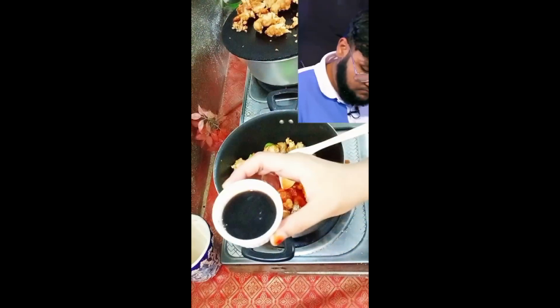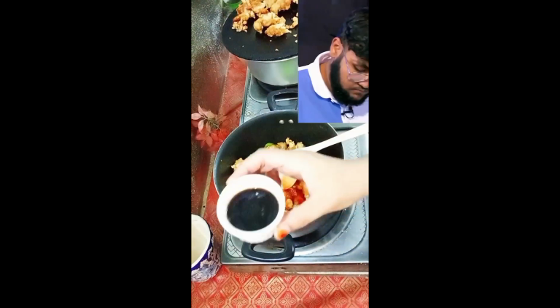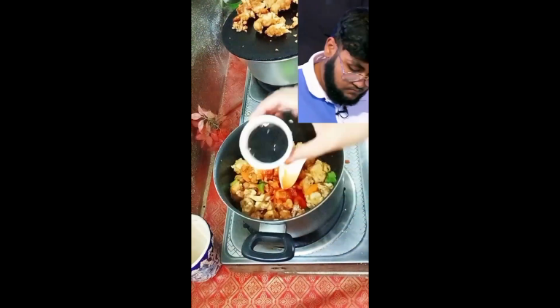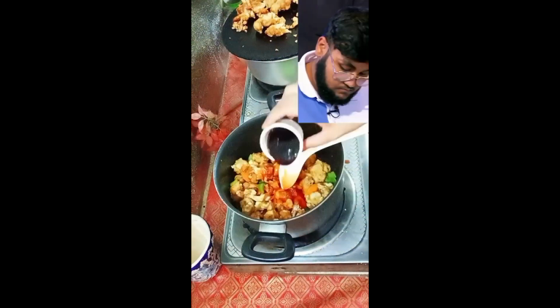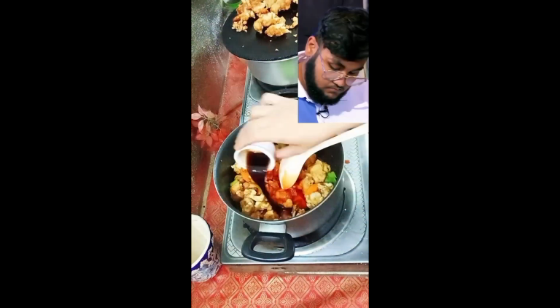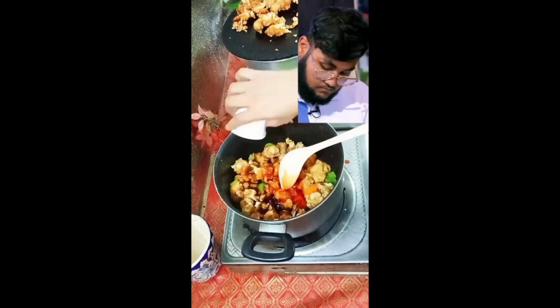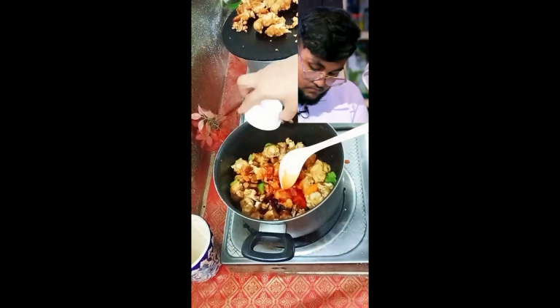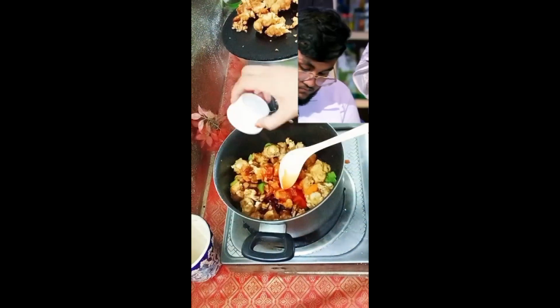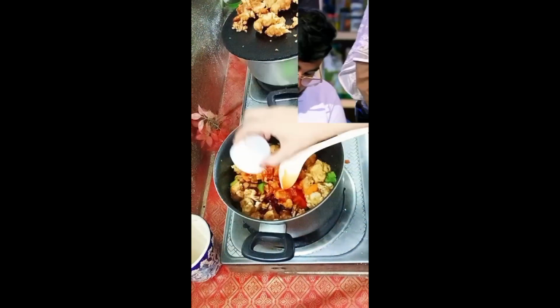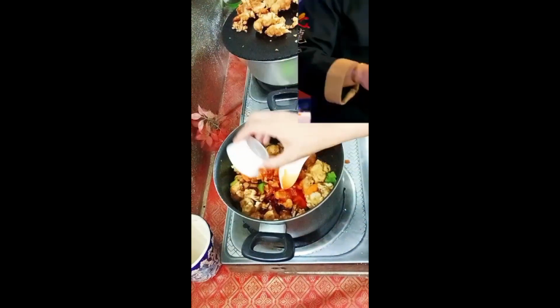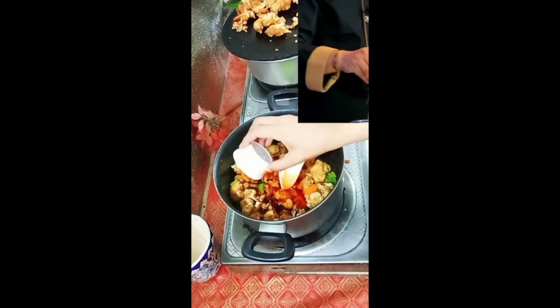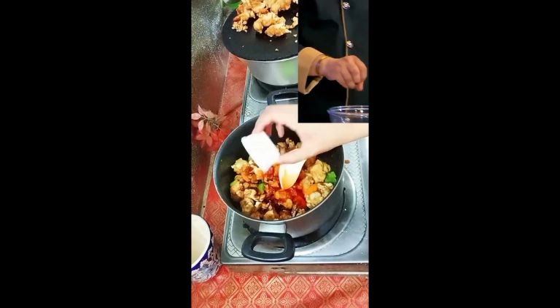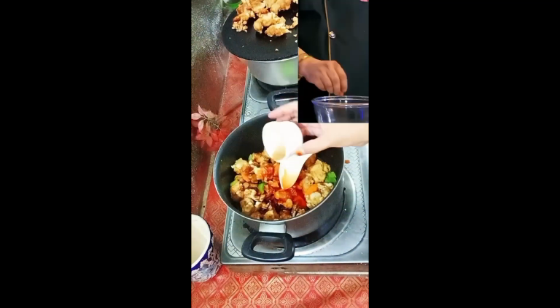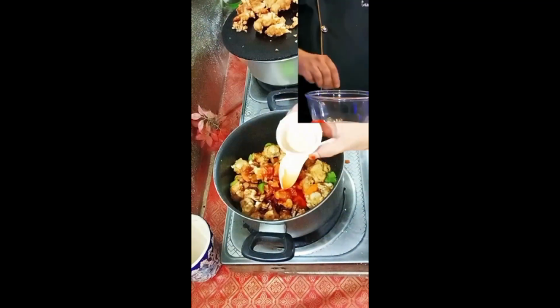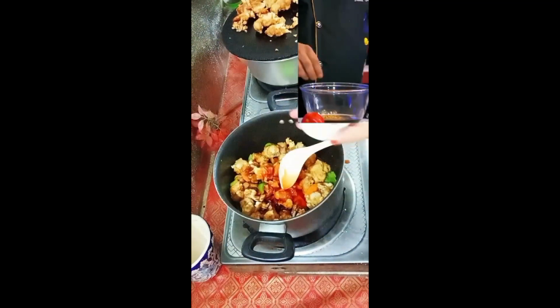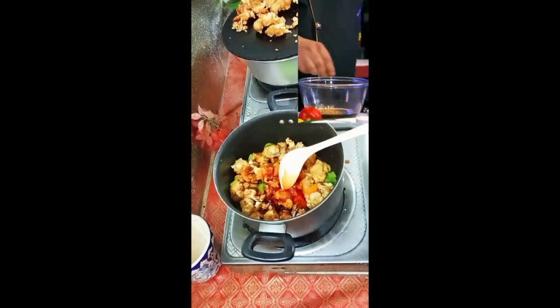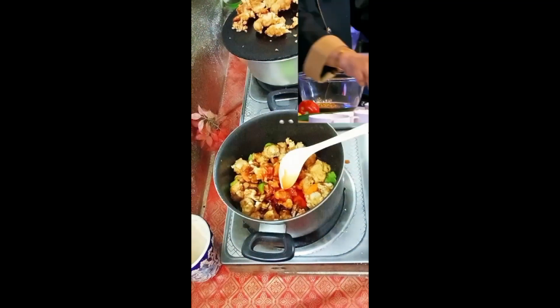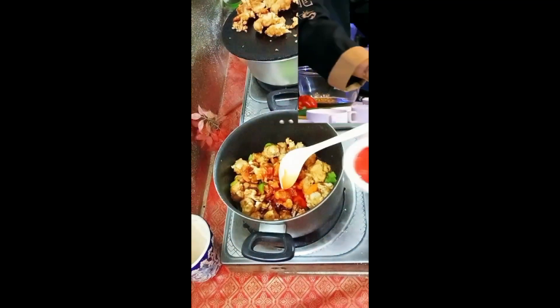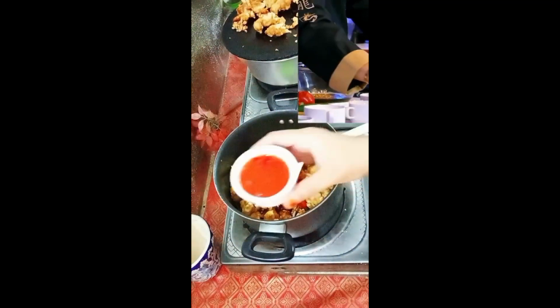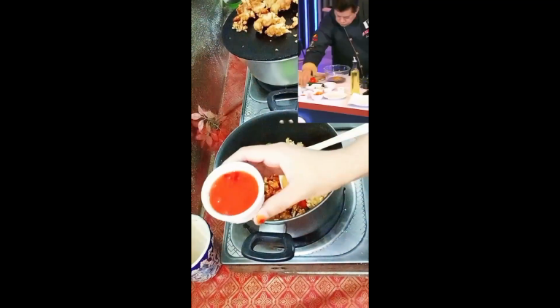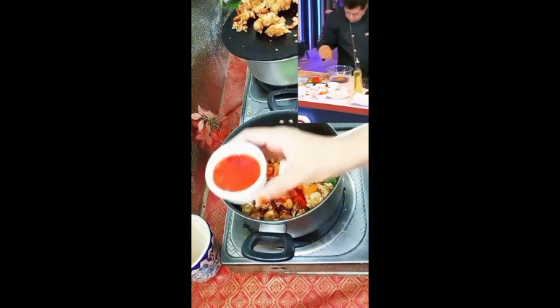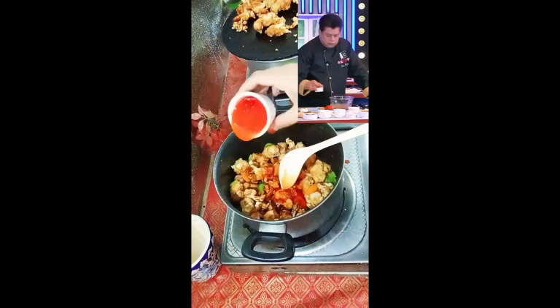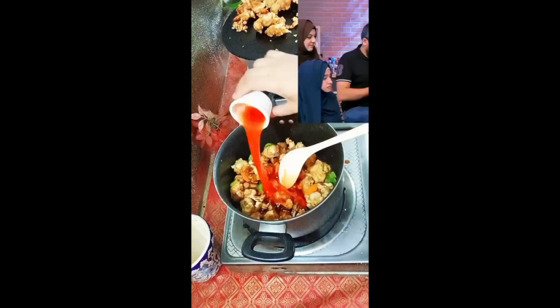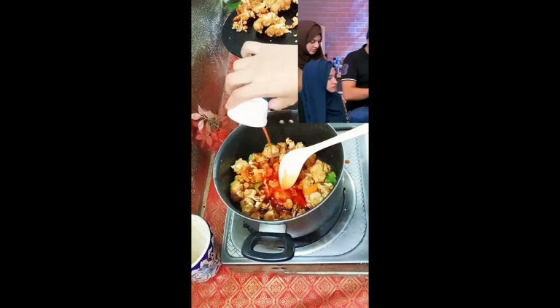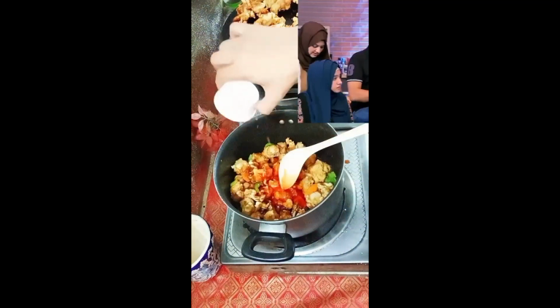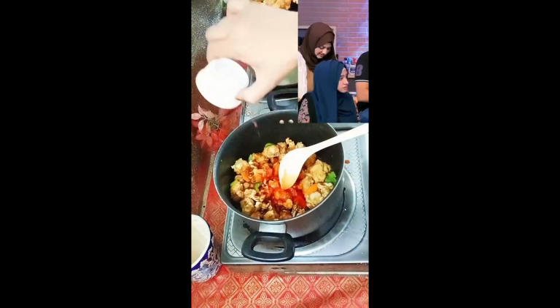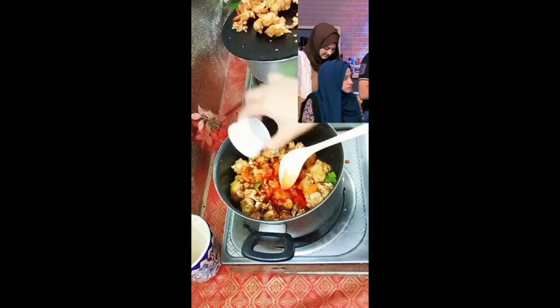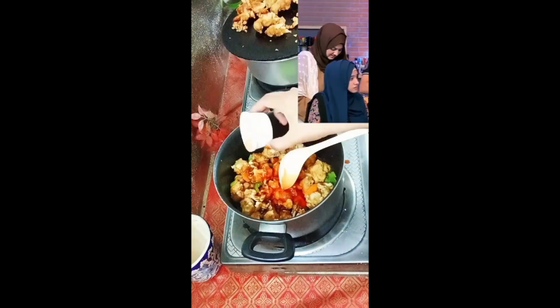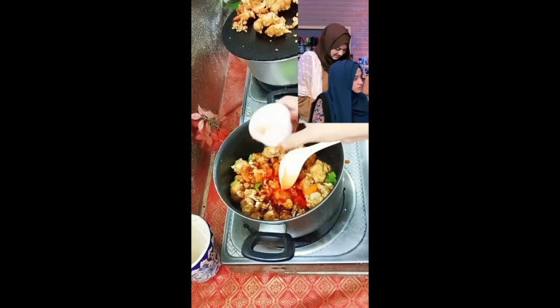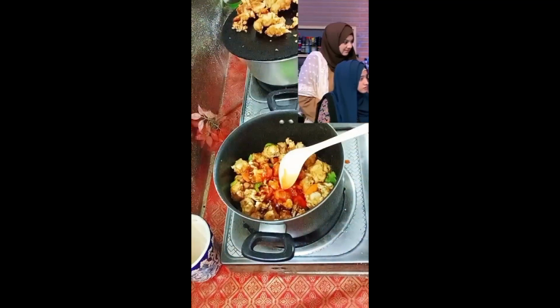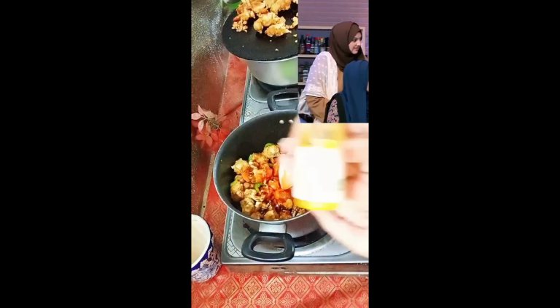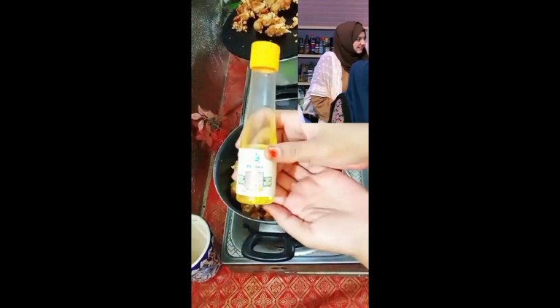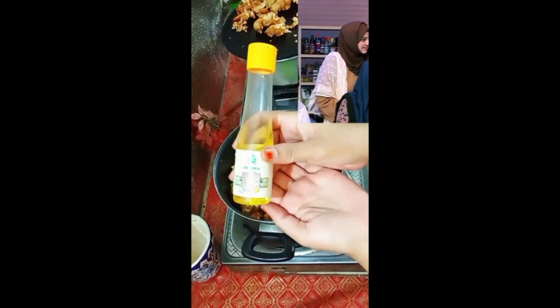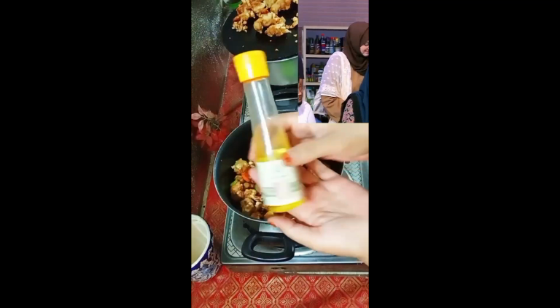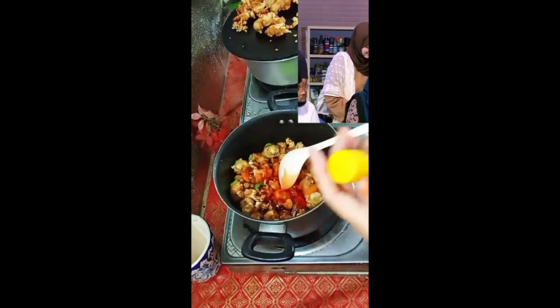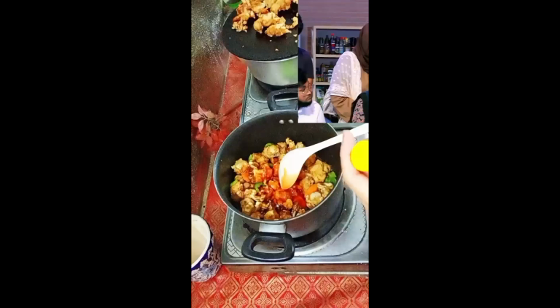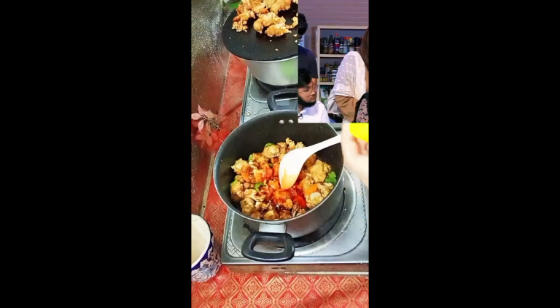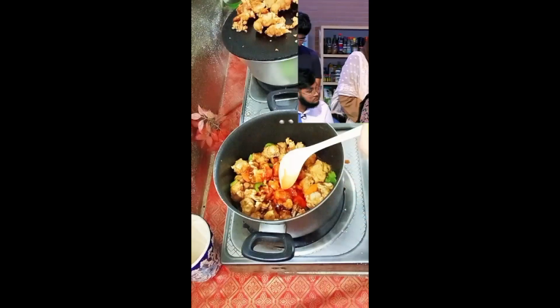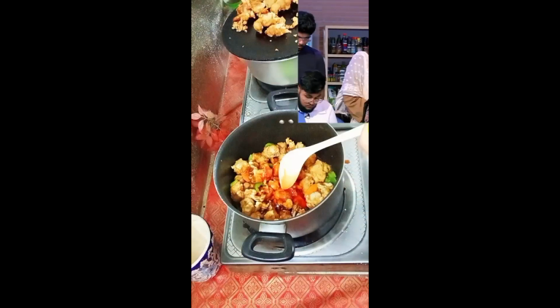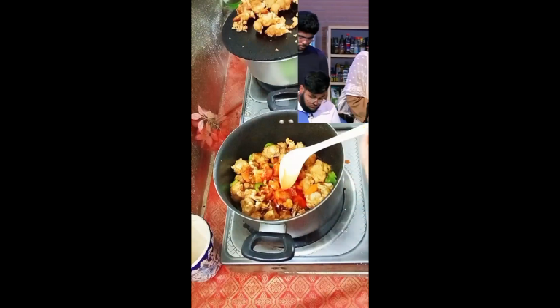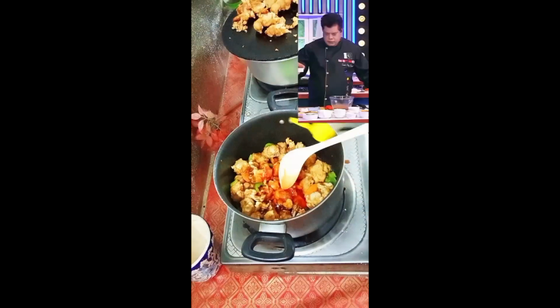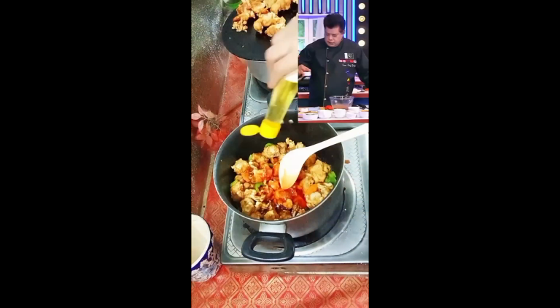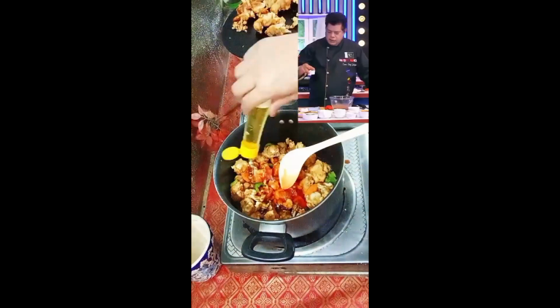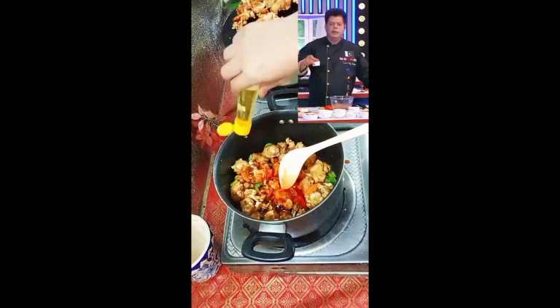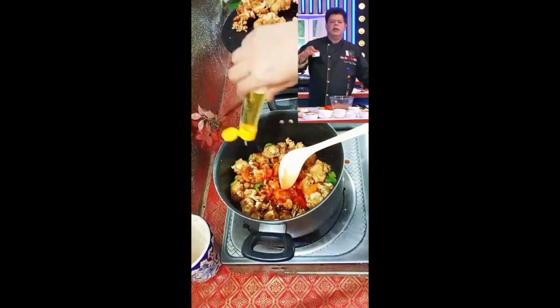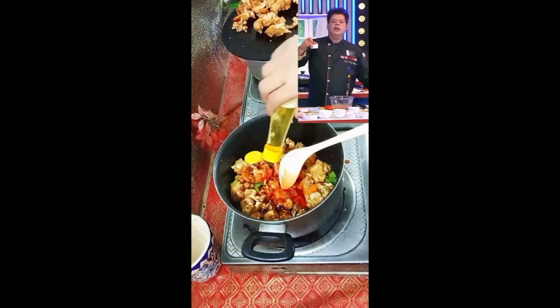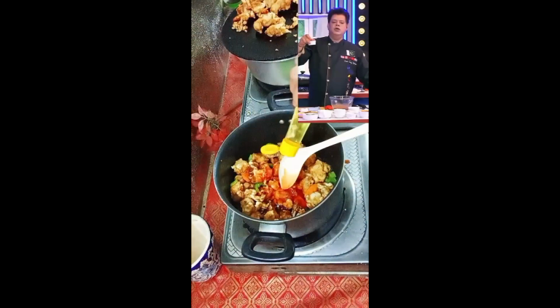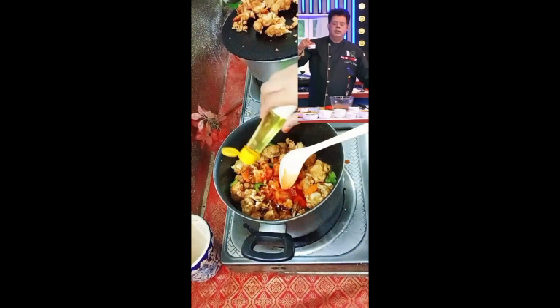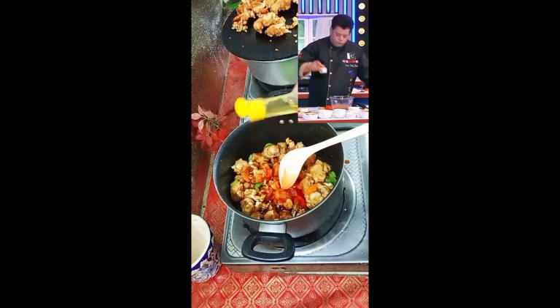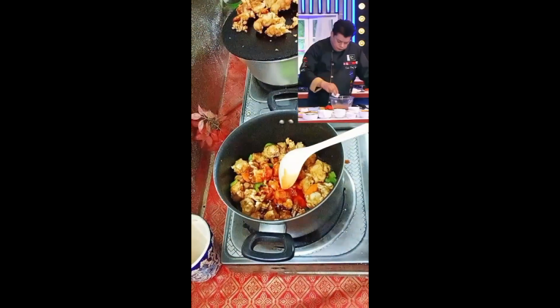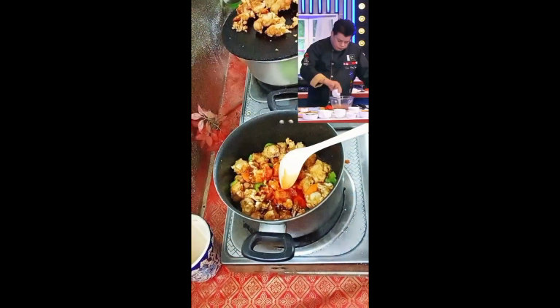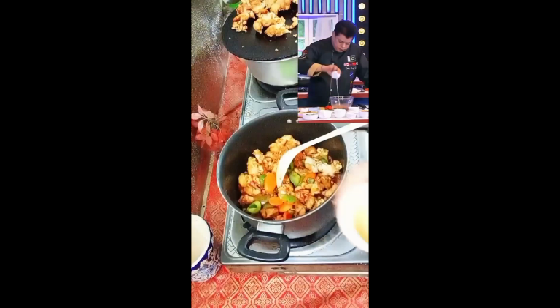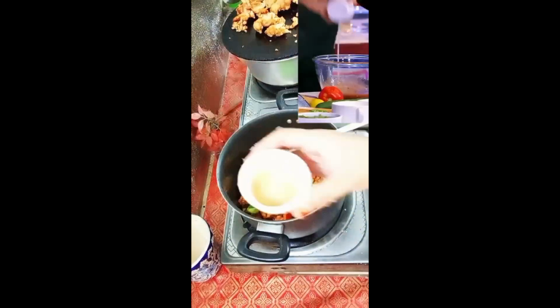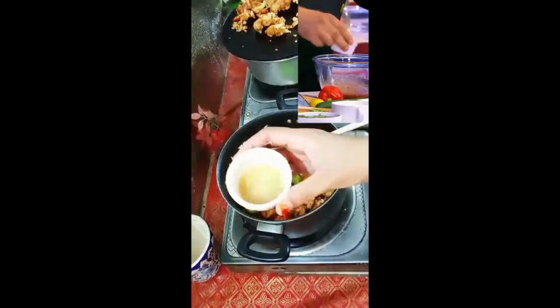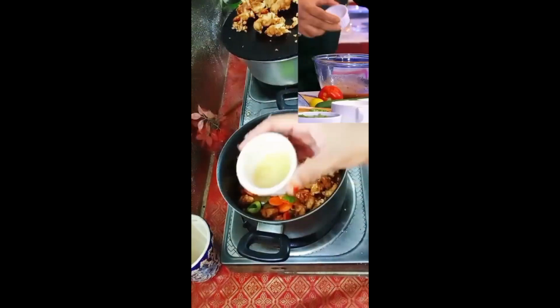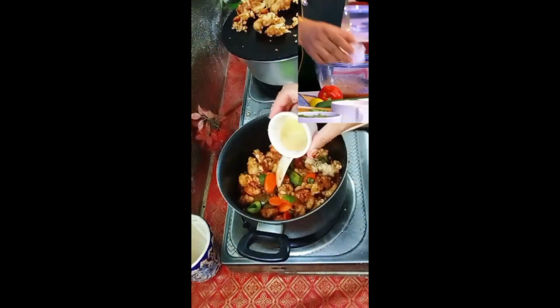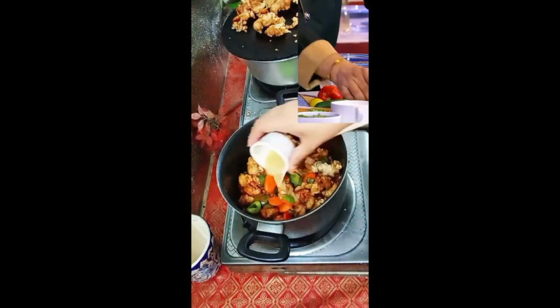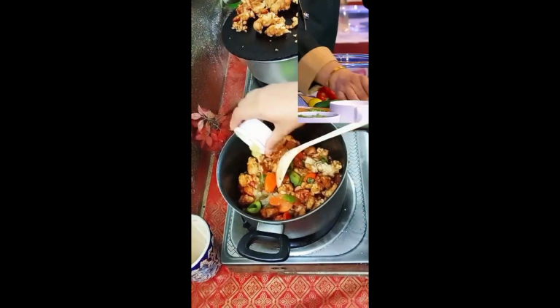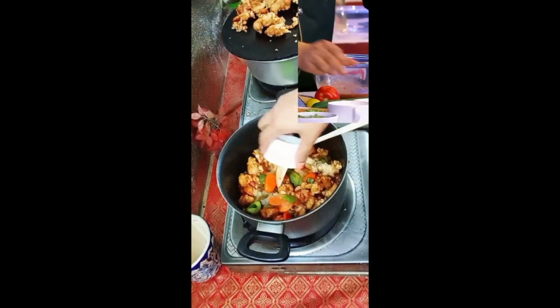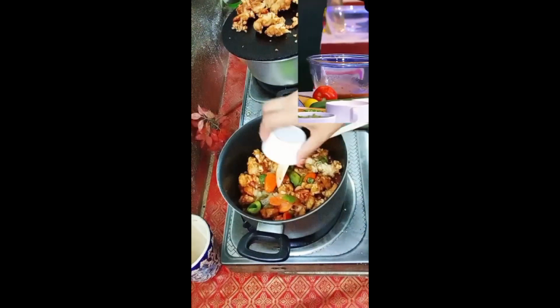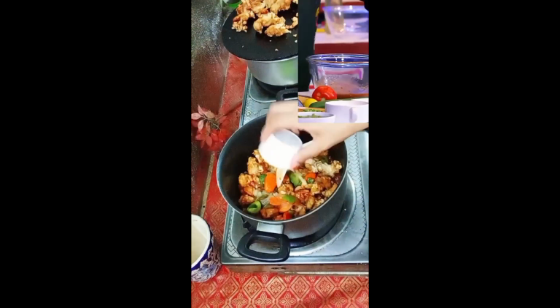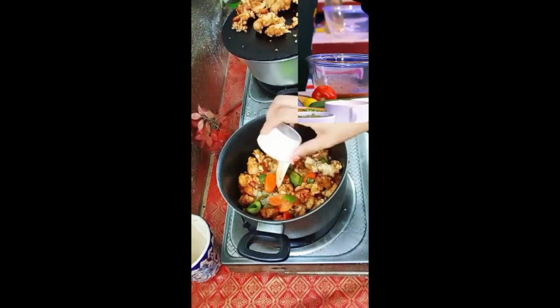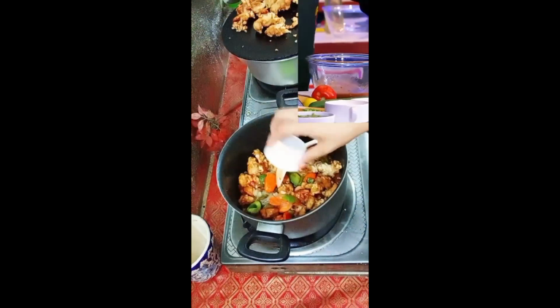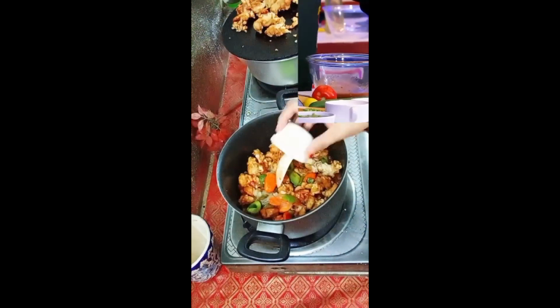And this is crushed red chili — we add 1 tablespoon. Lemon juice; the flavor is added — 2 tablespoons. And mix.